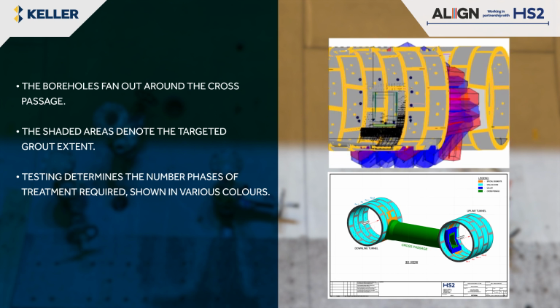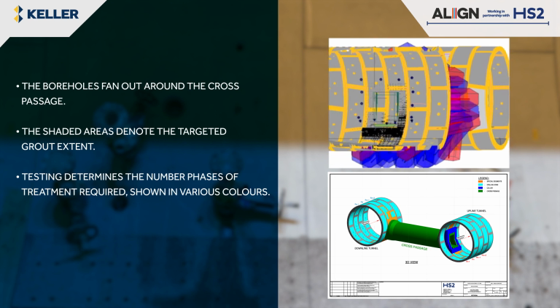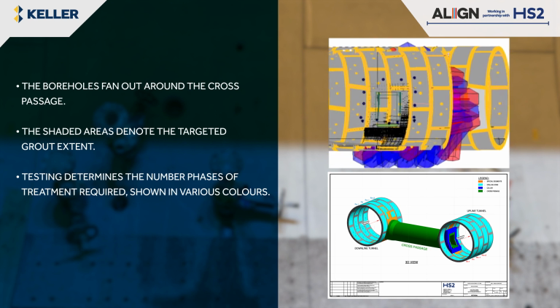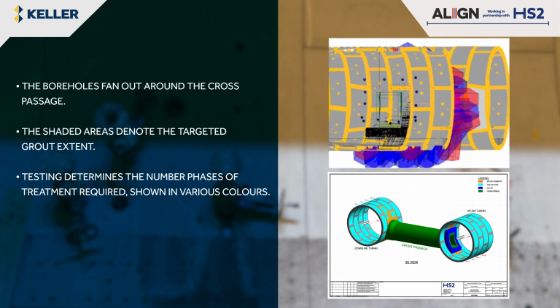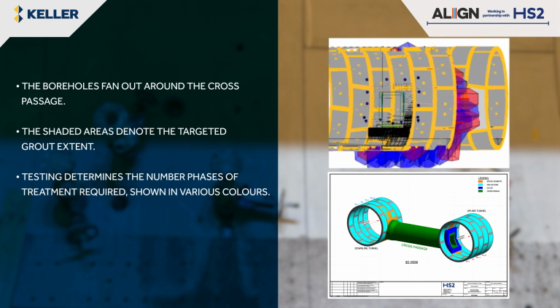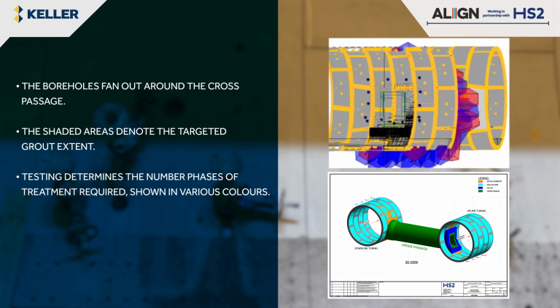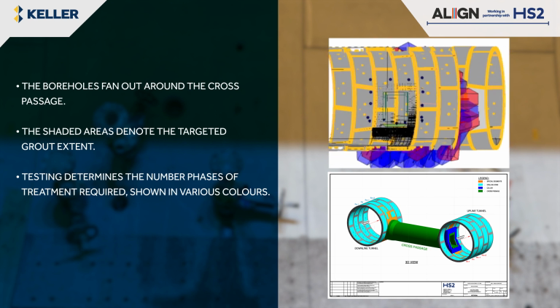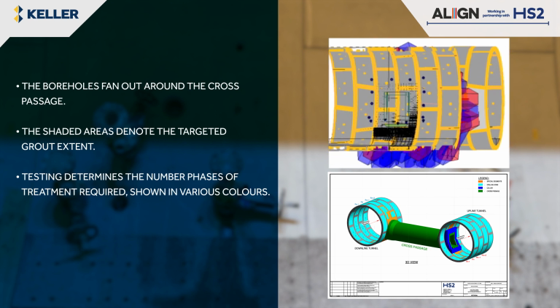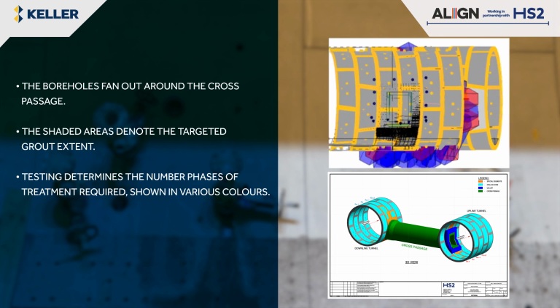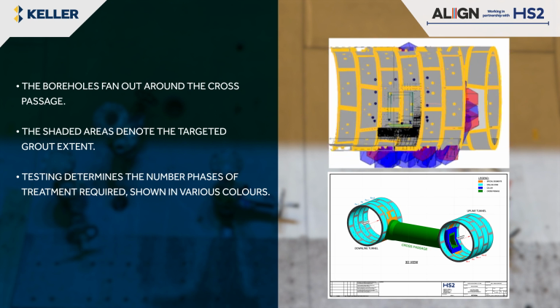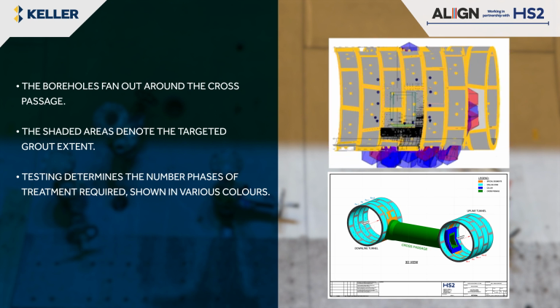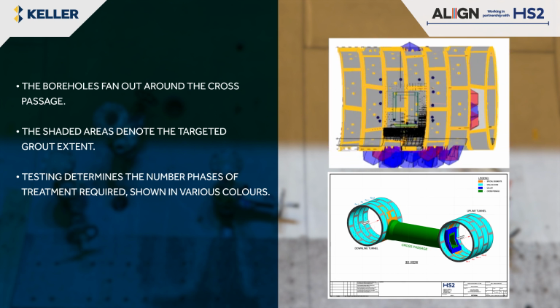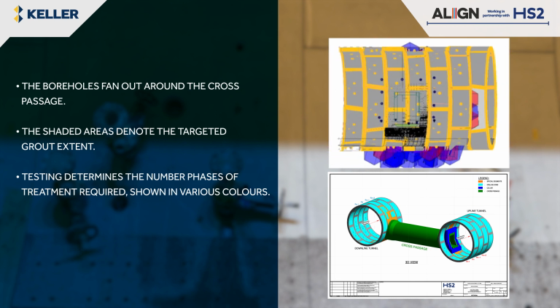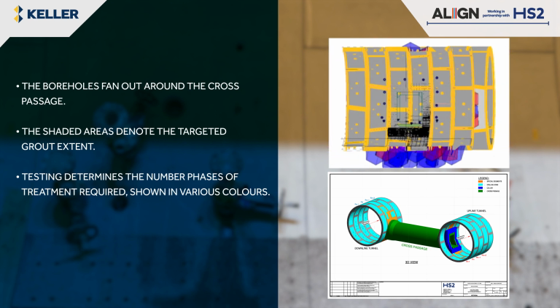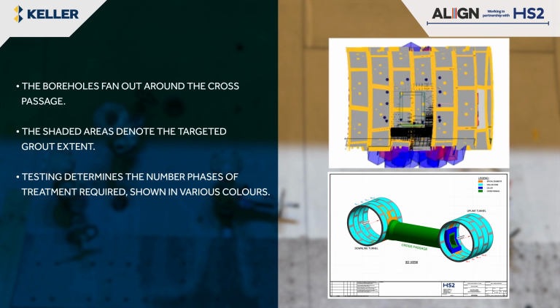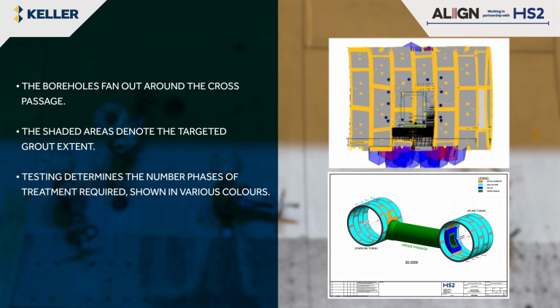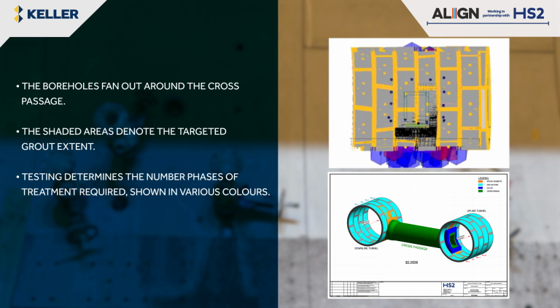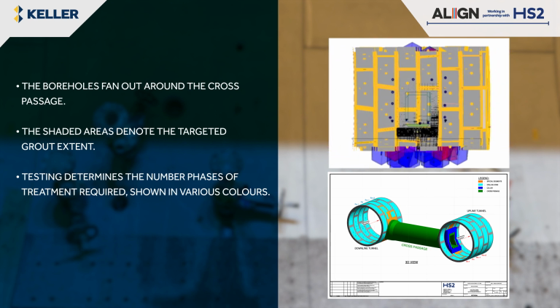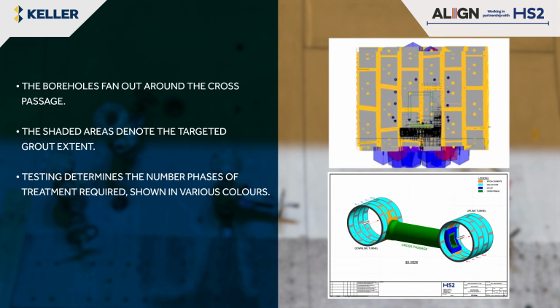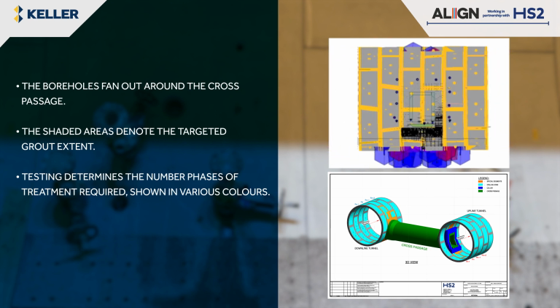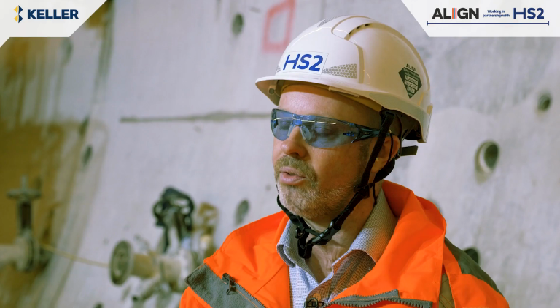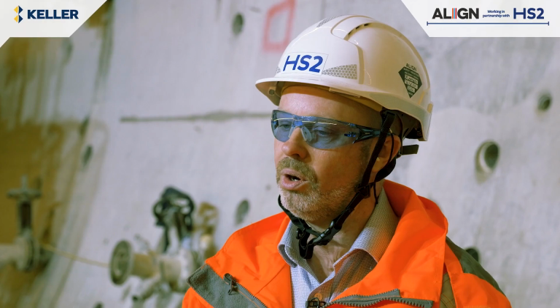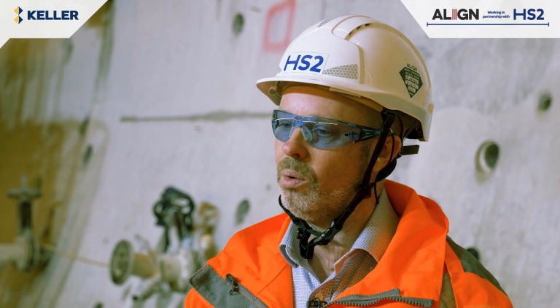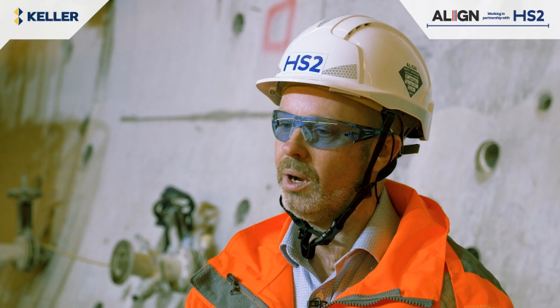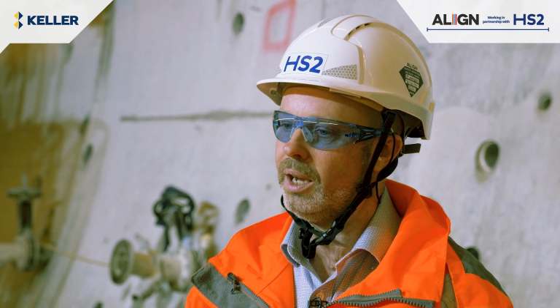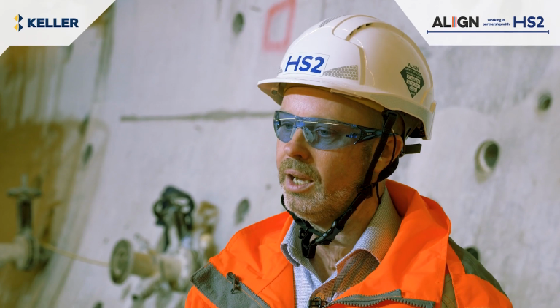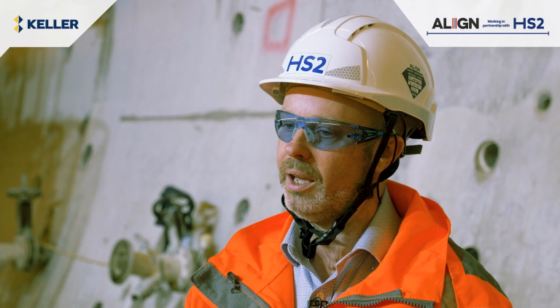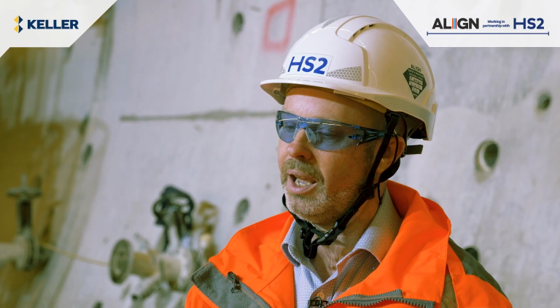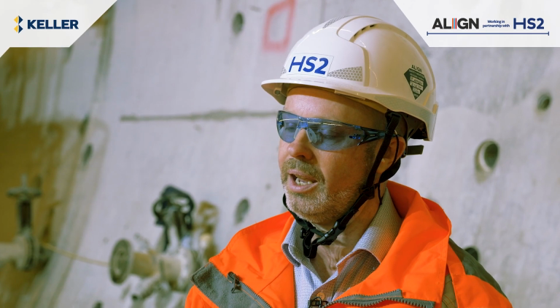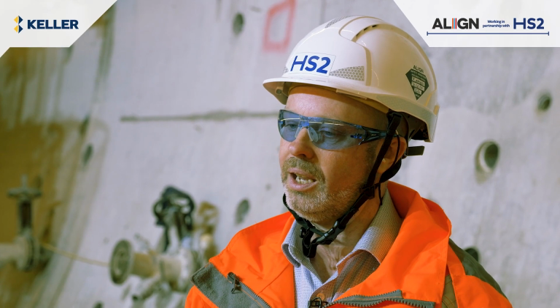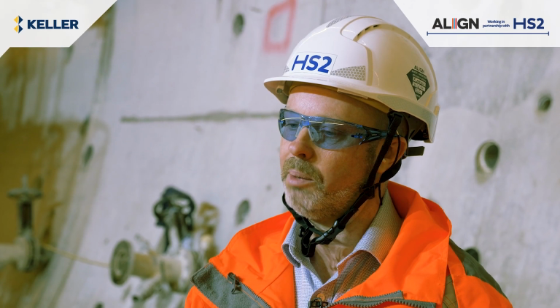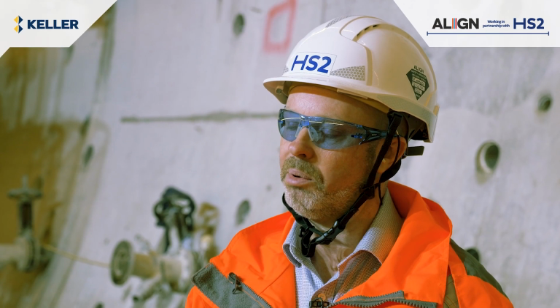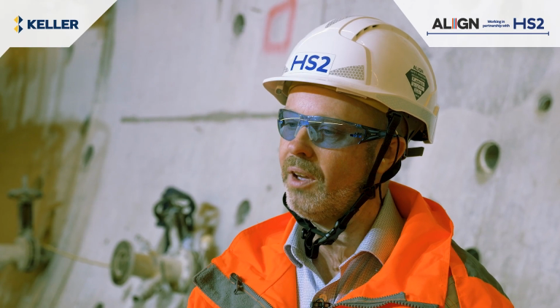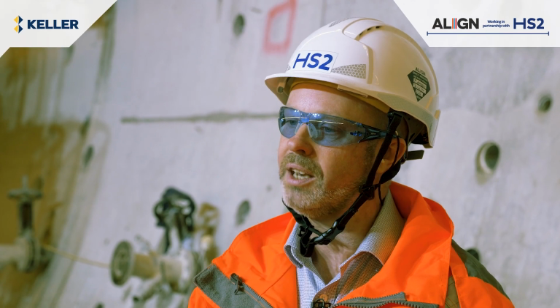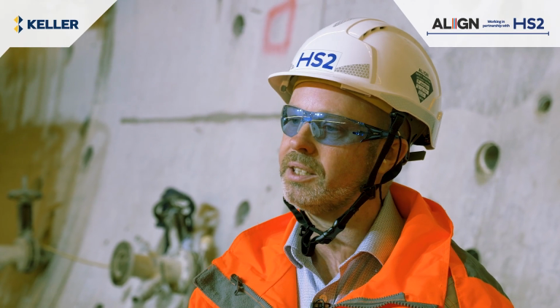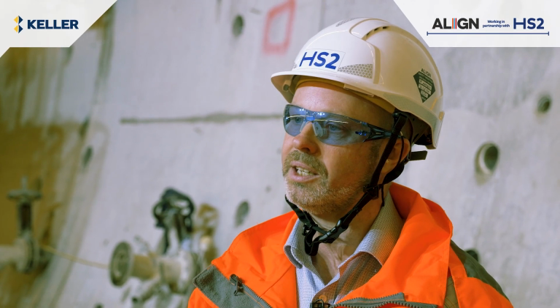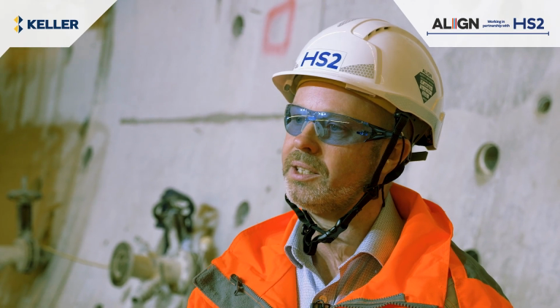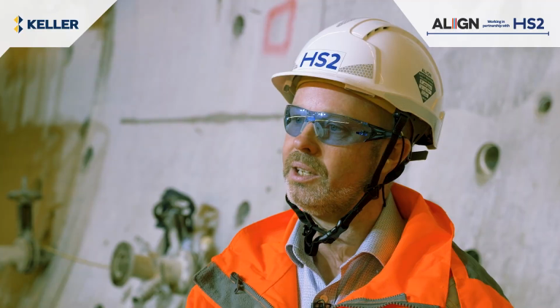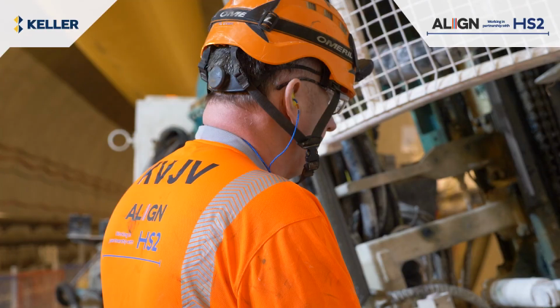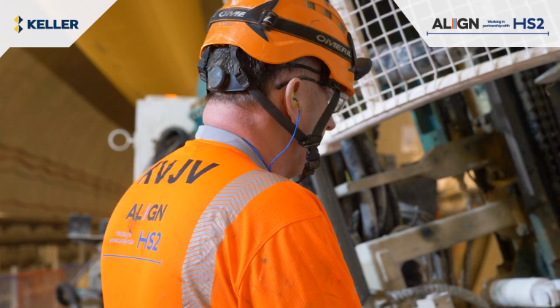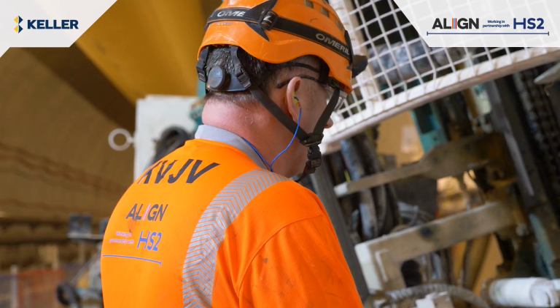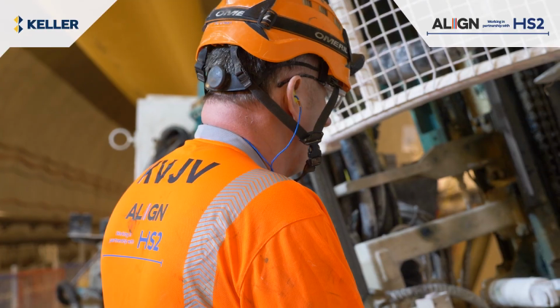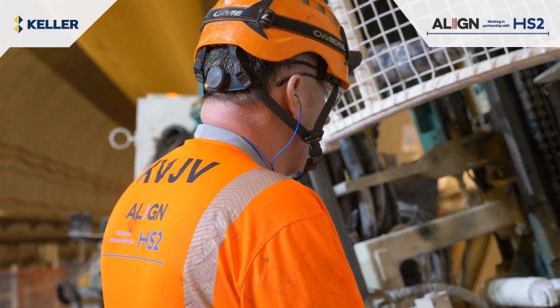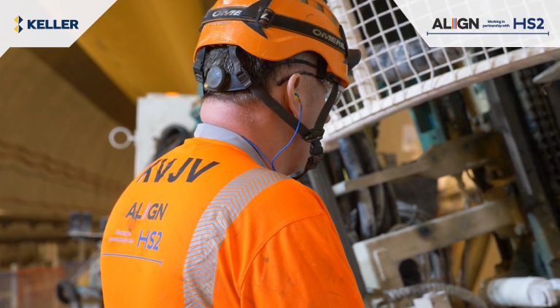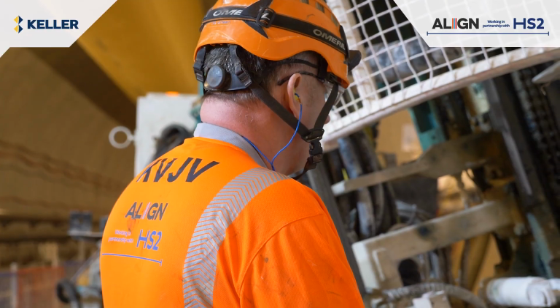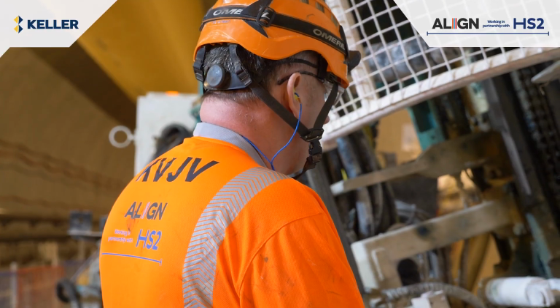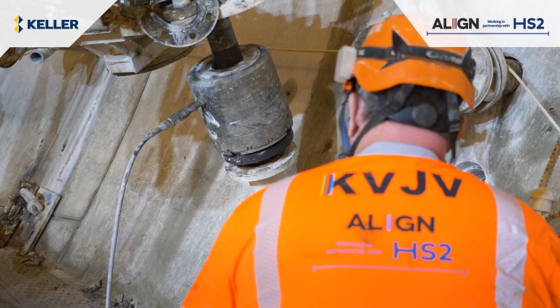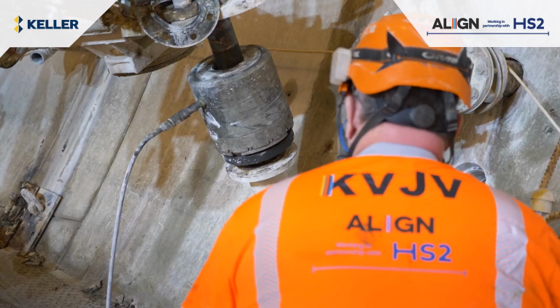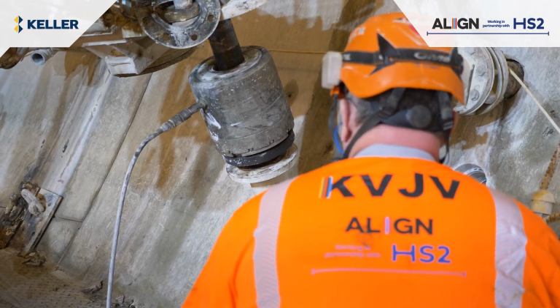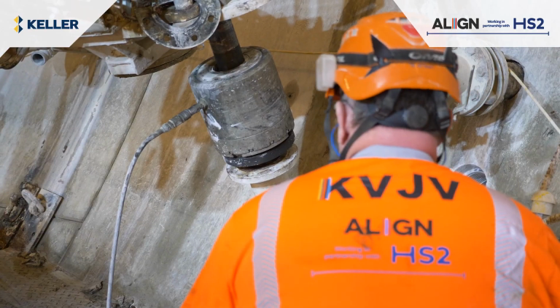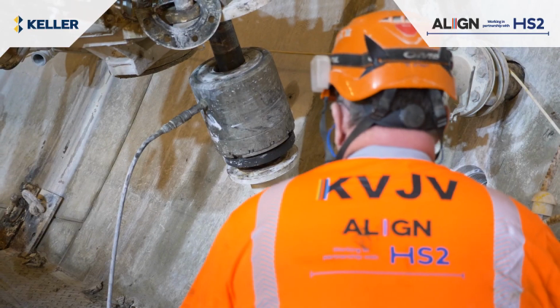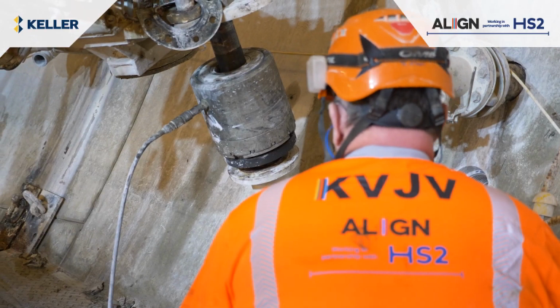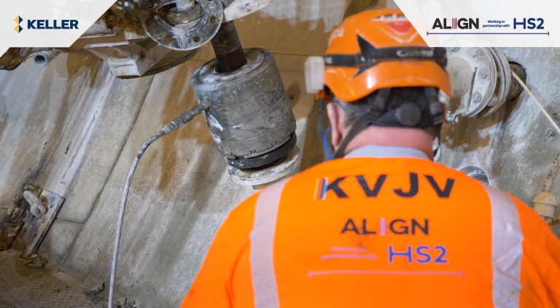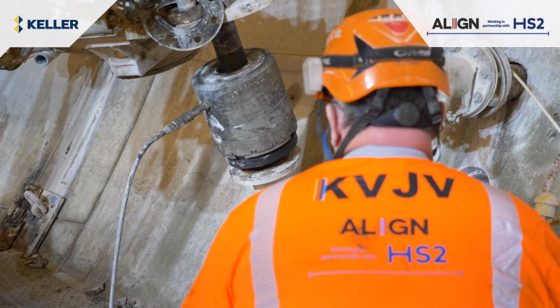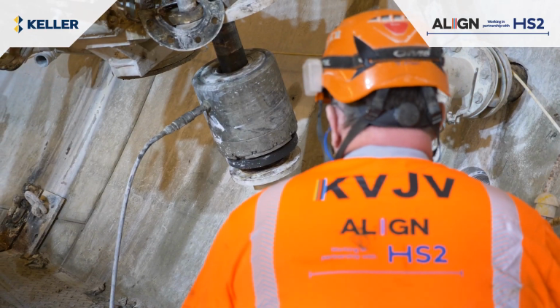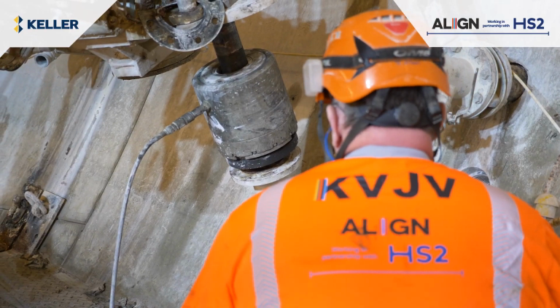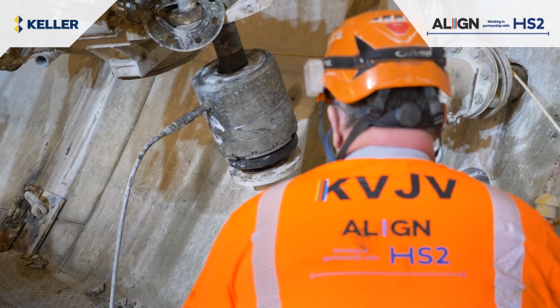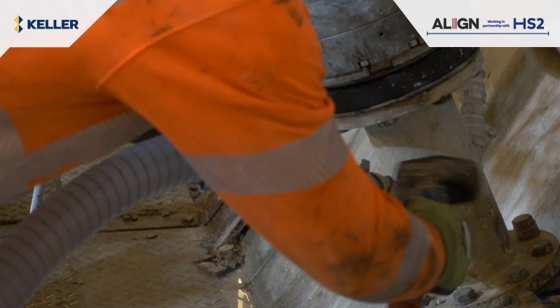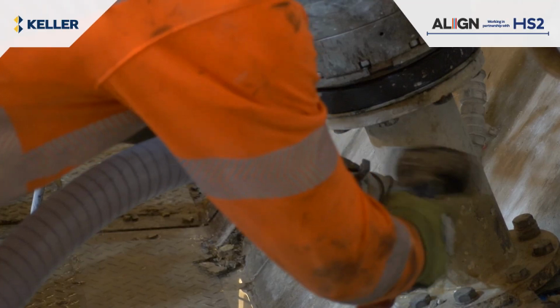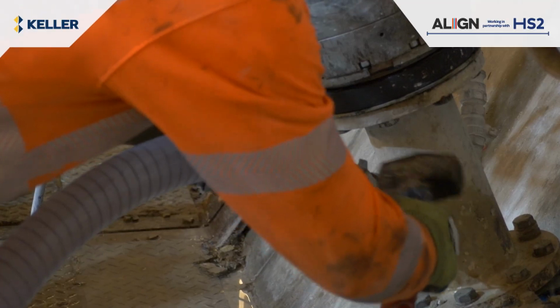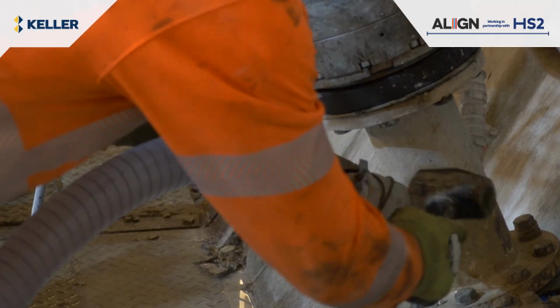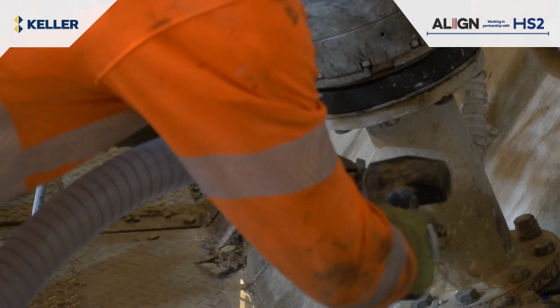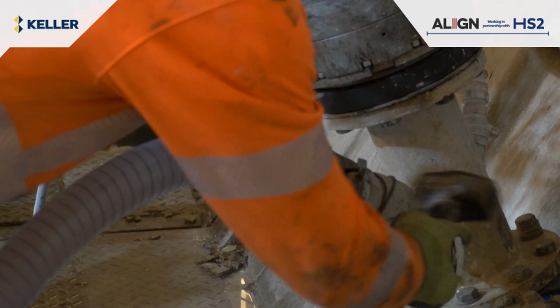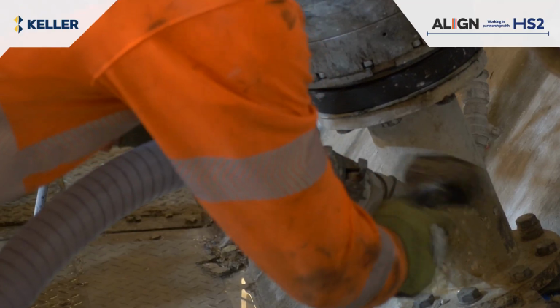We drill the borehole through a preventer system to prevent excessive groundwater ingress into the tunnel.